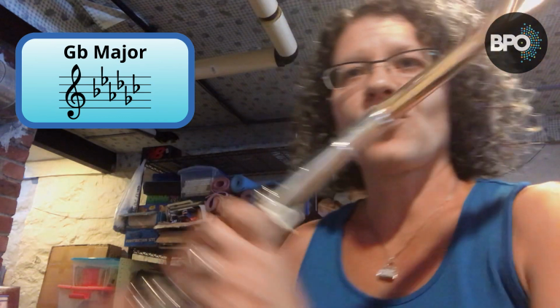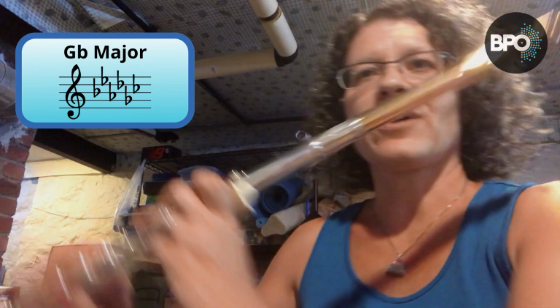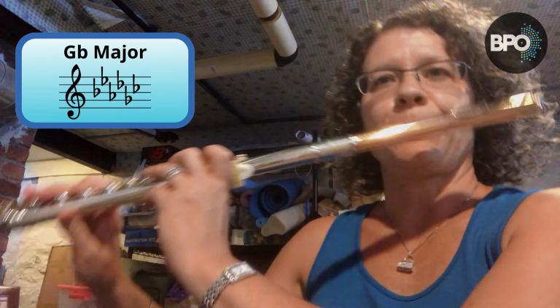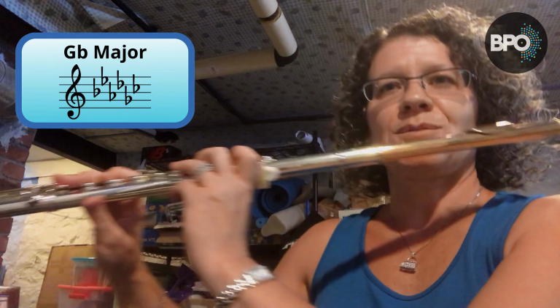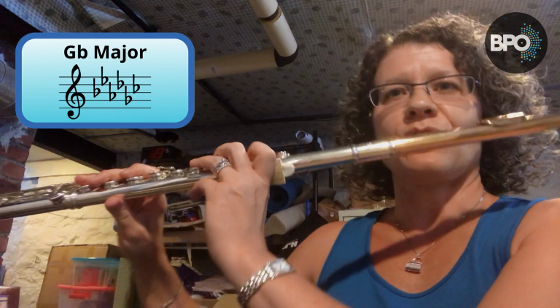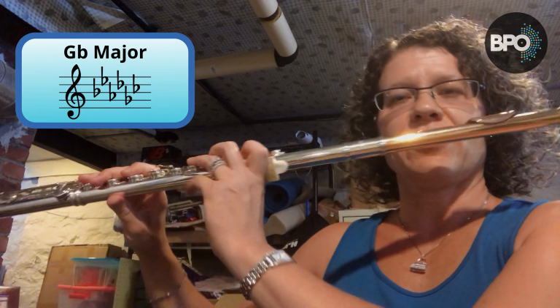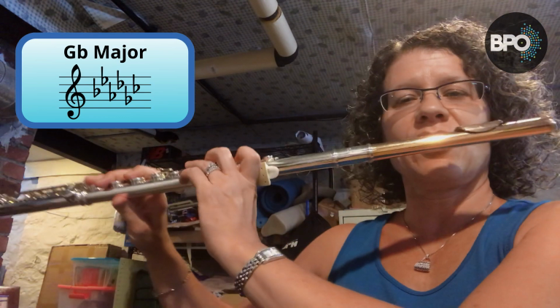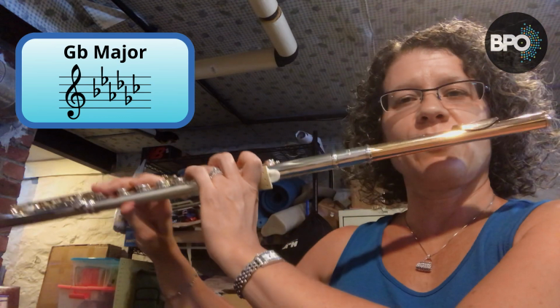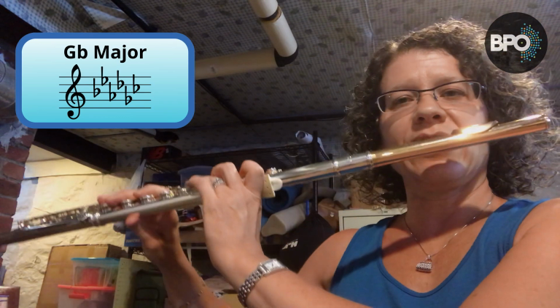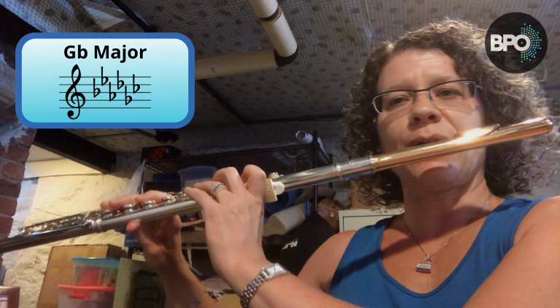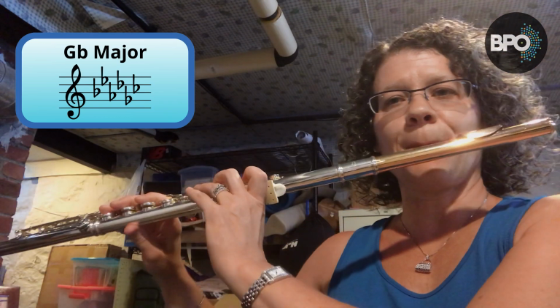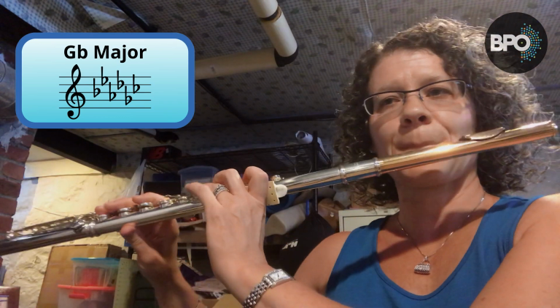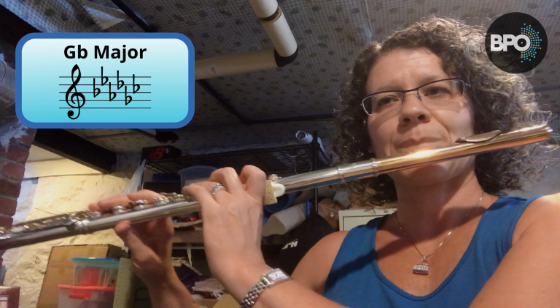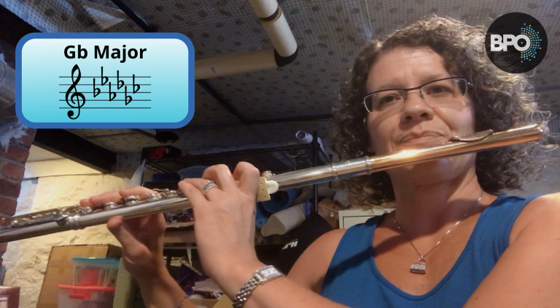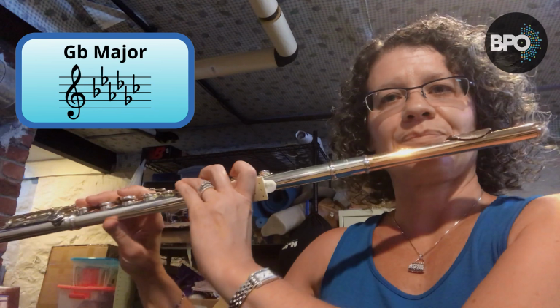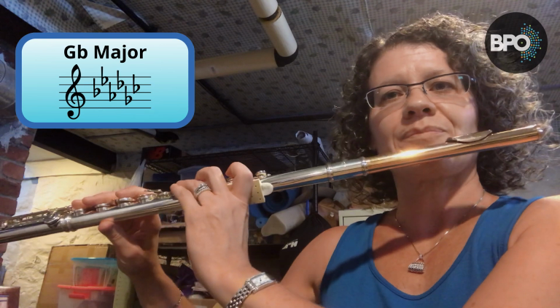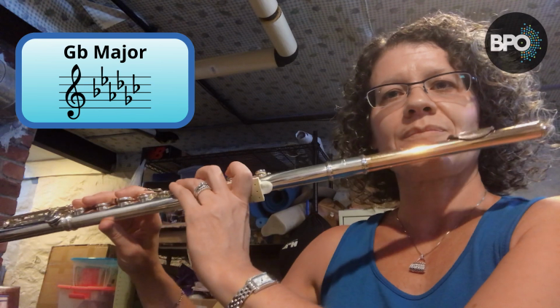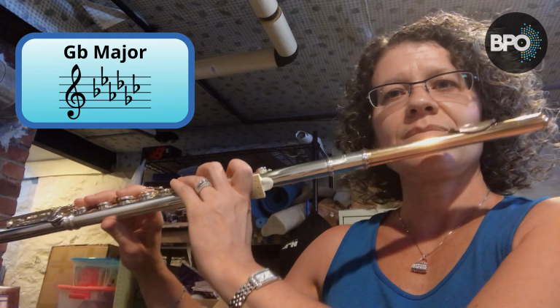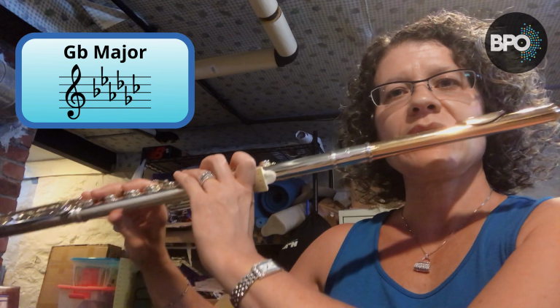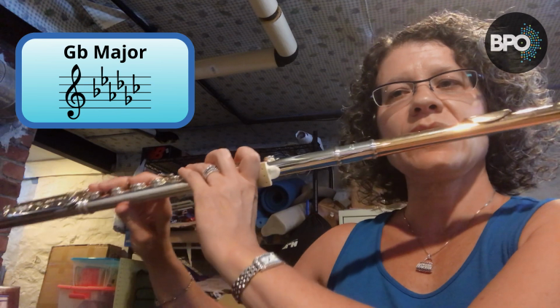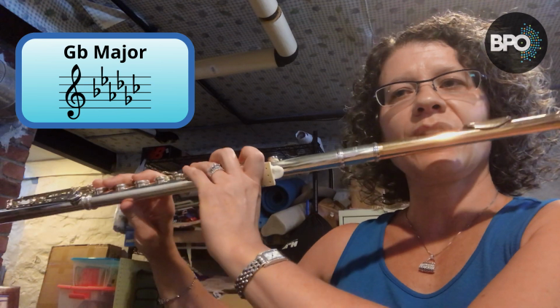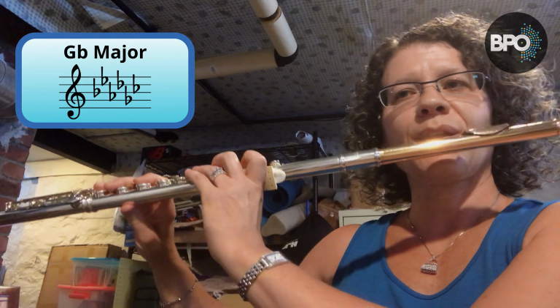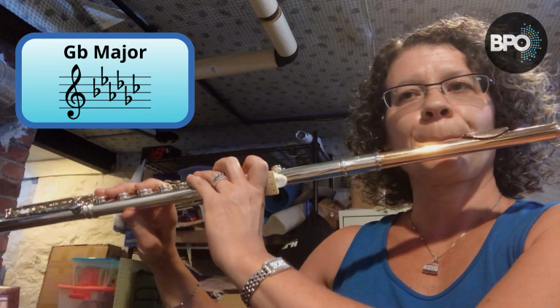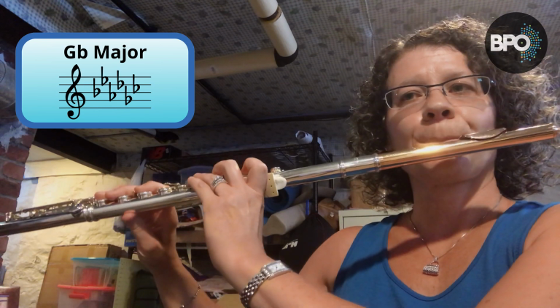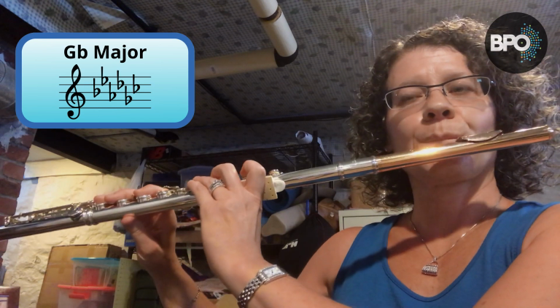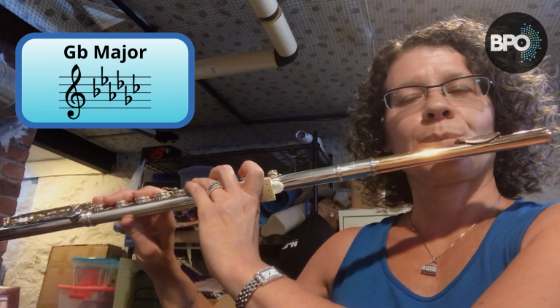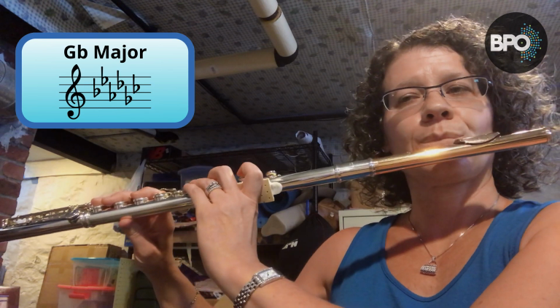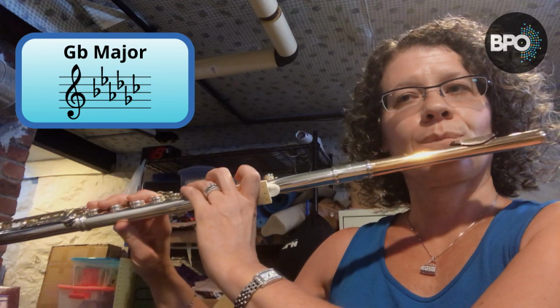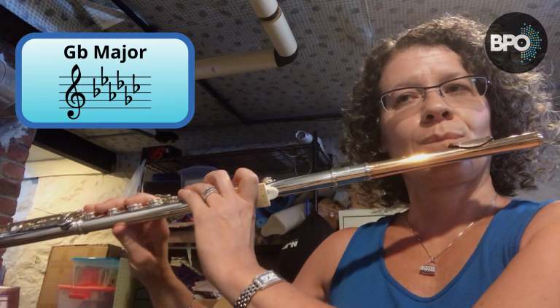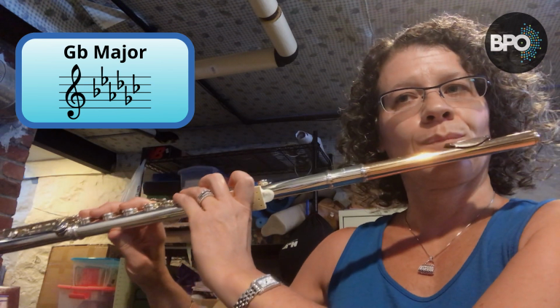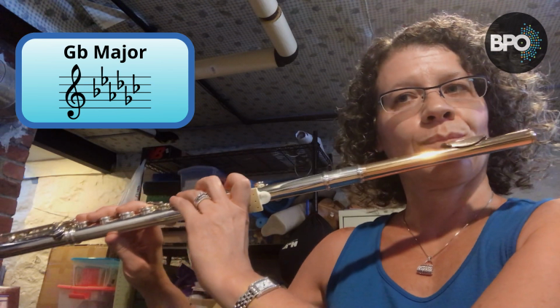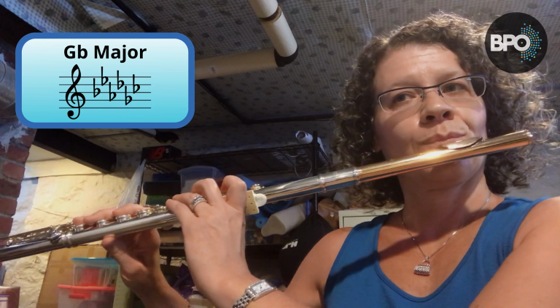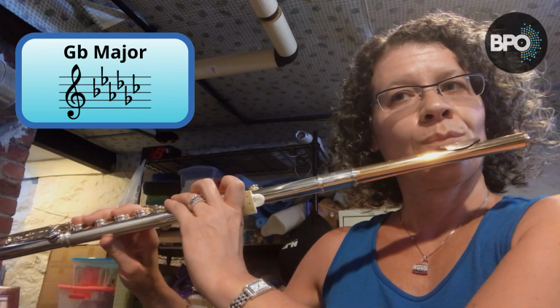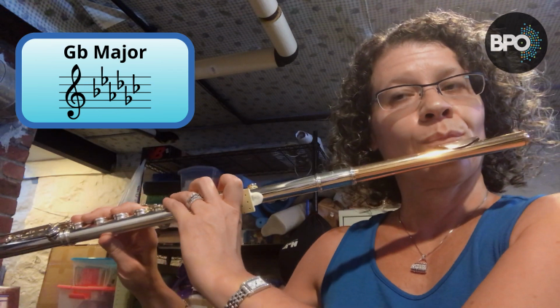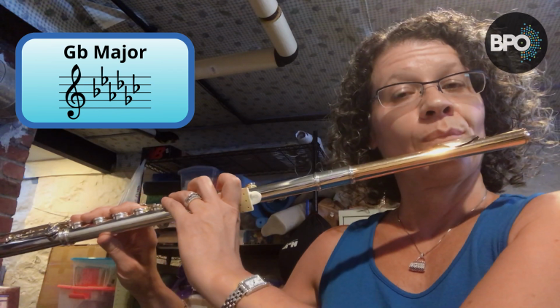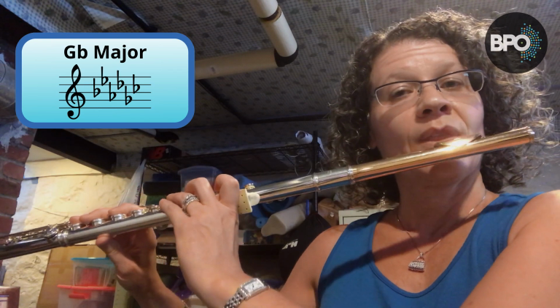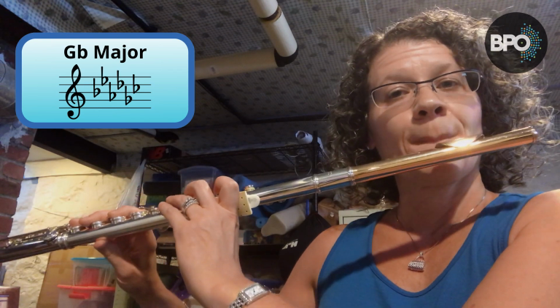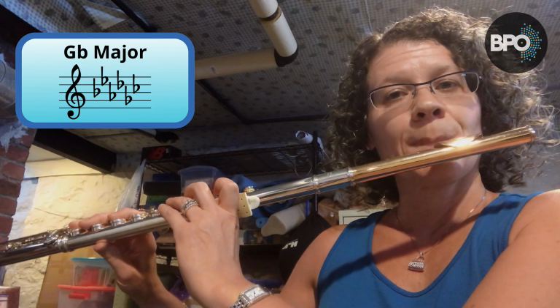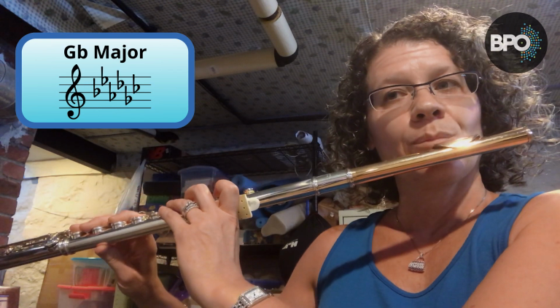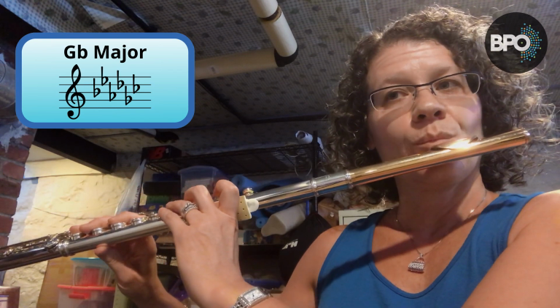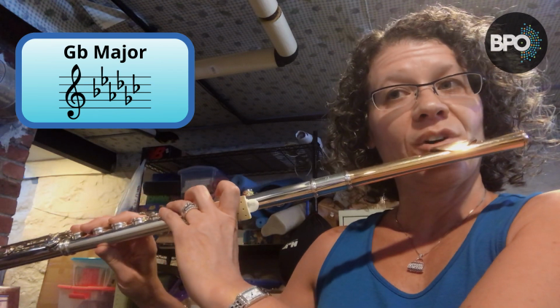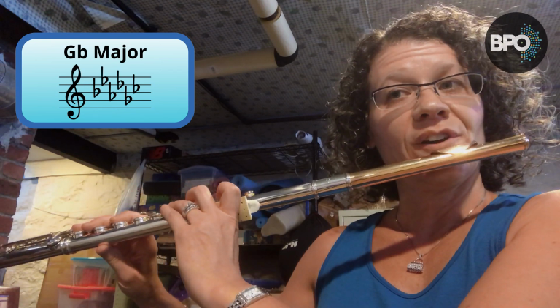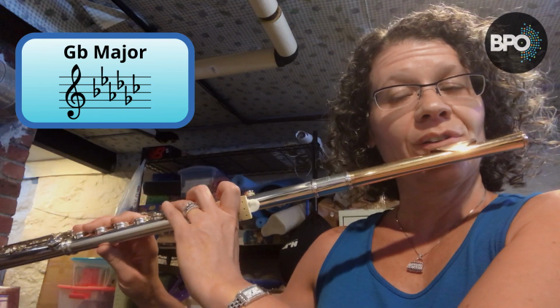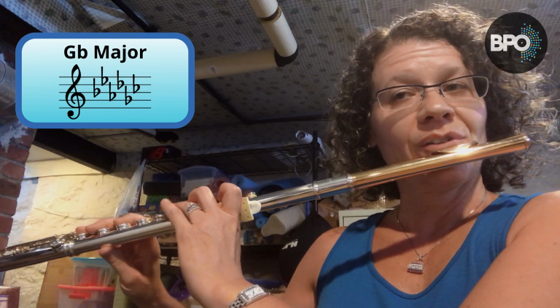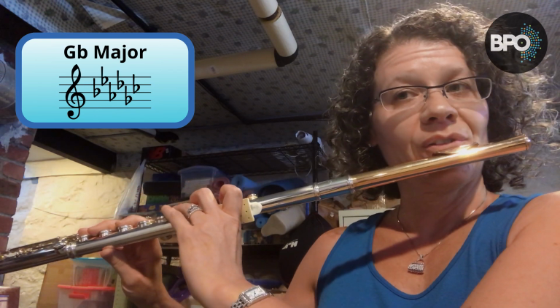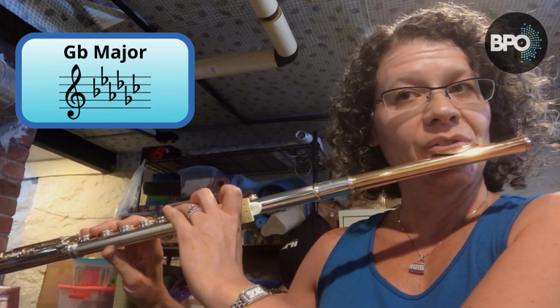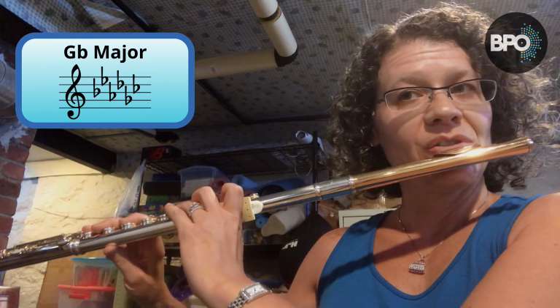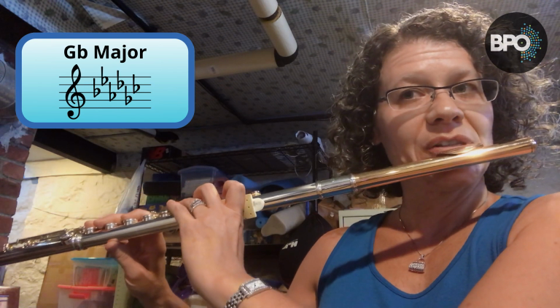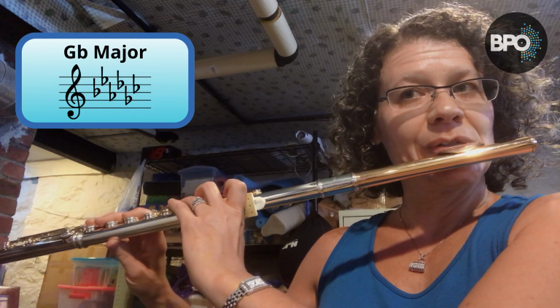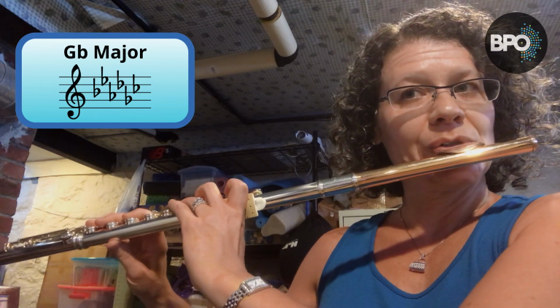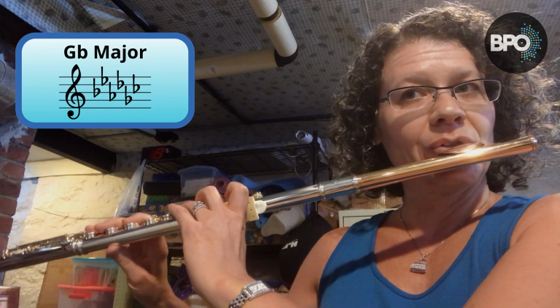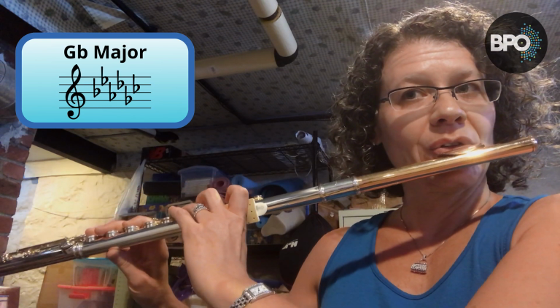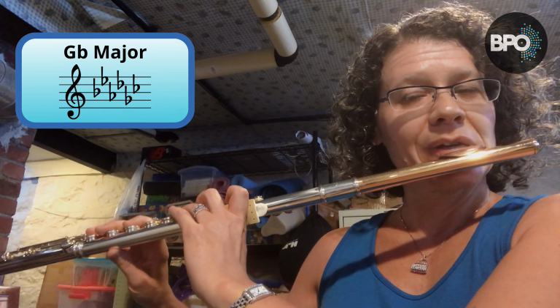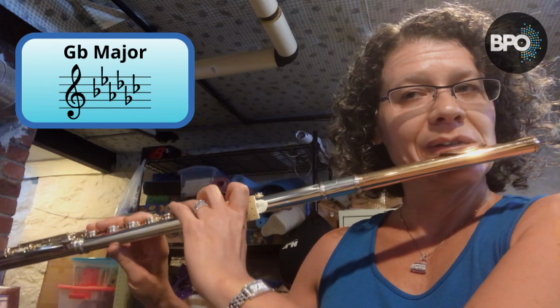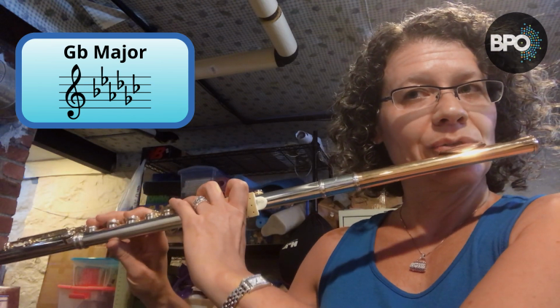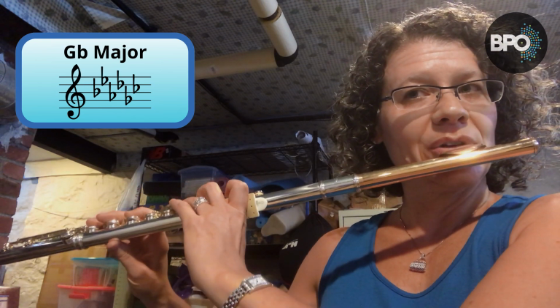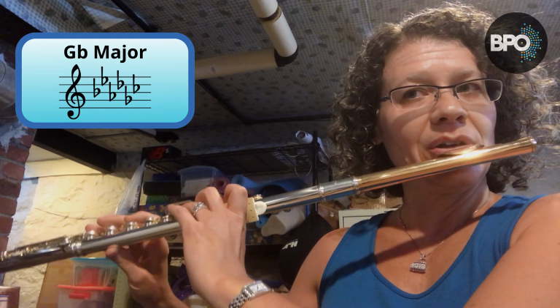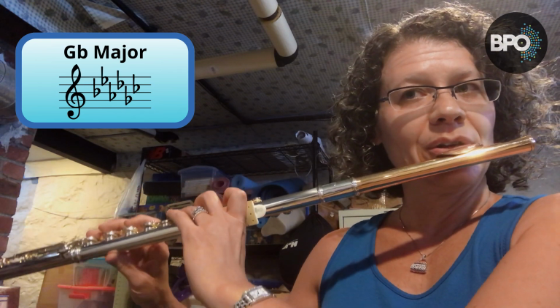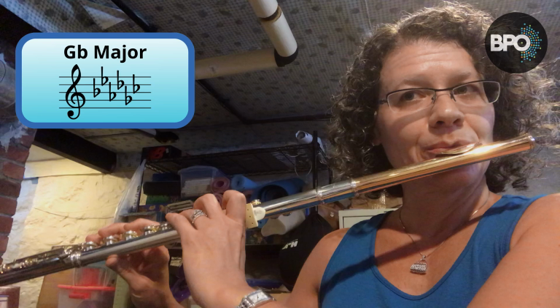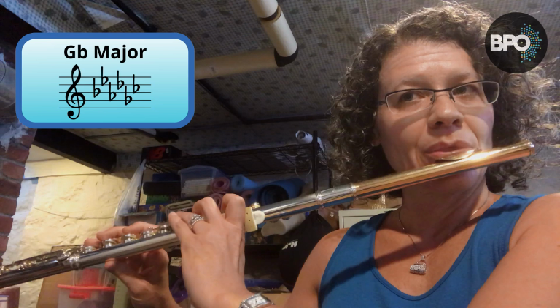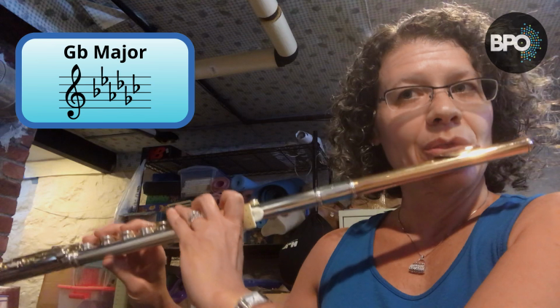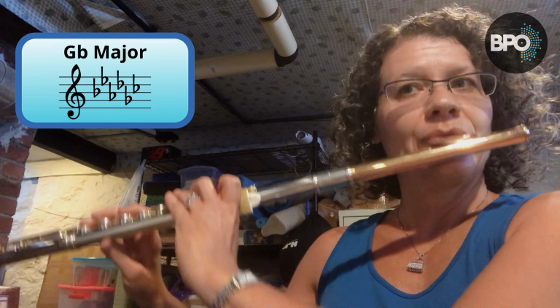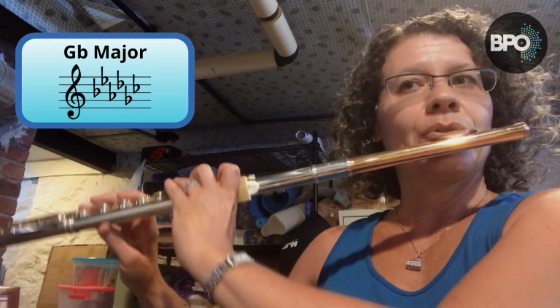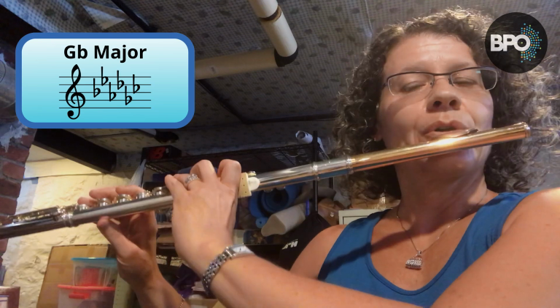Okay, so here we go. One, two, three, four. [G flat/F sharp major scale played]